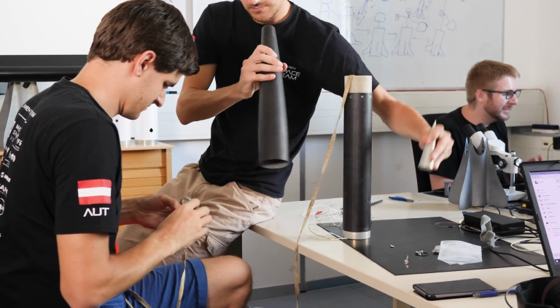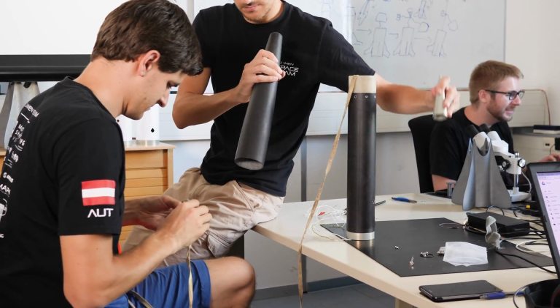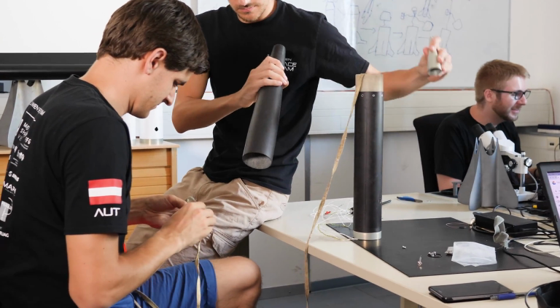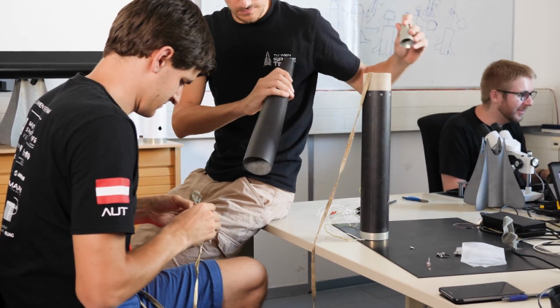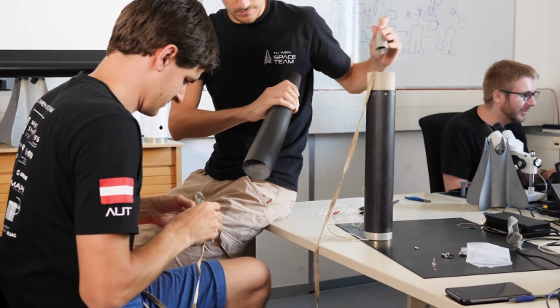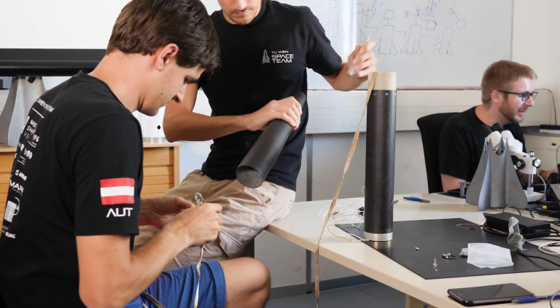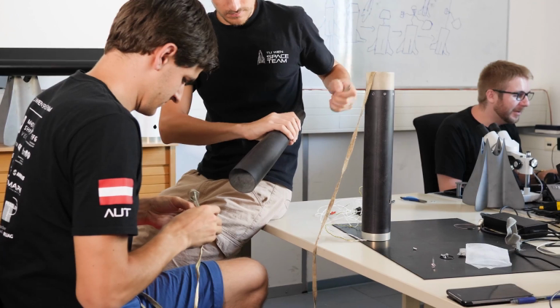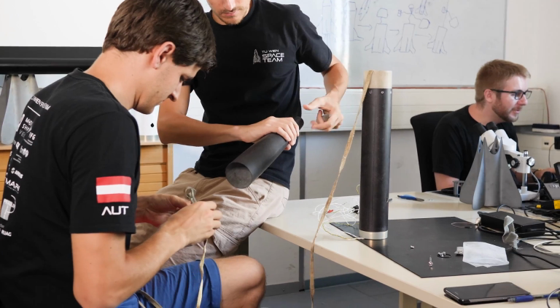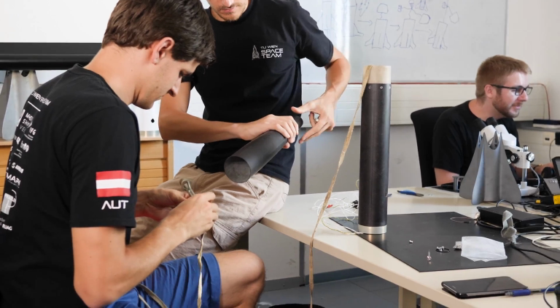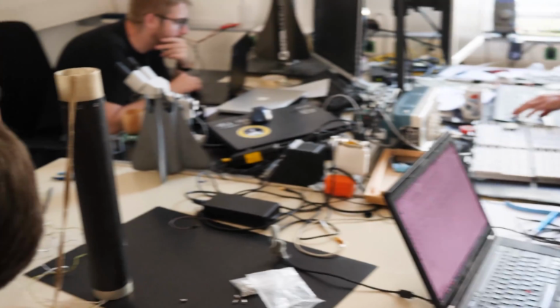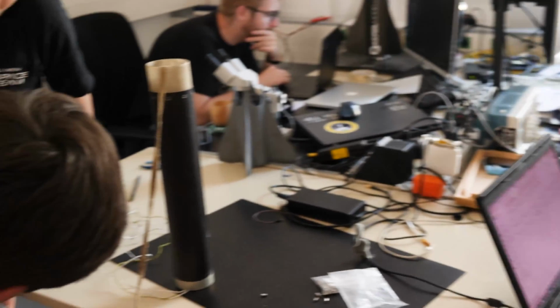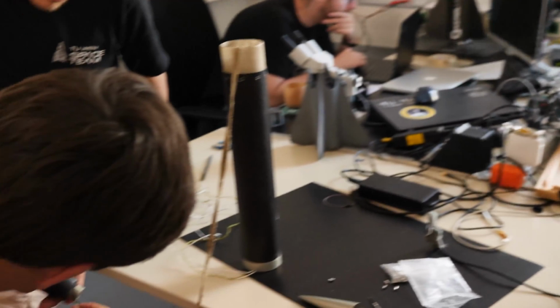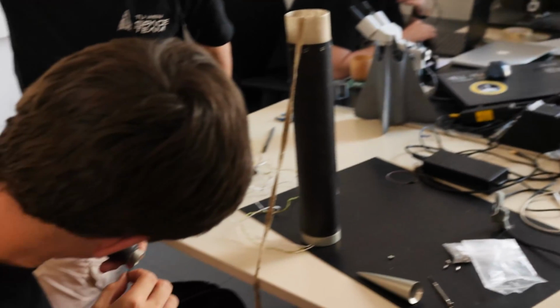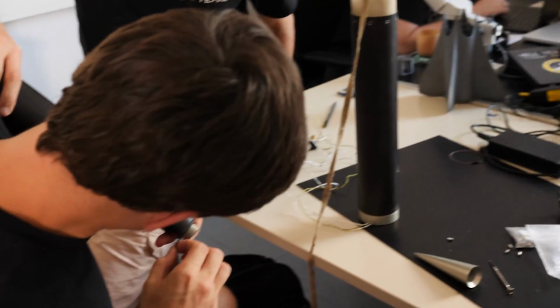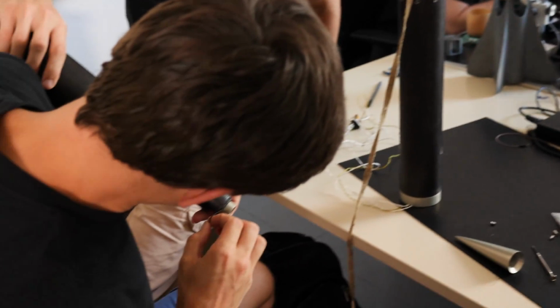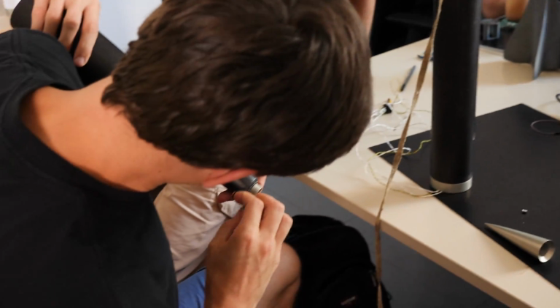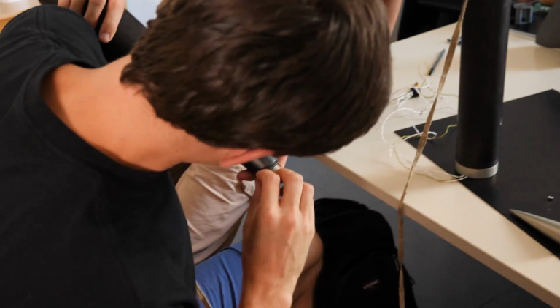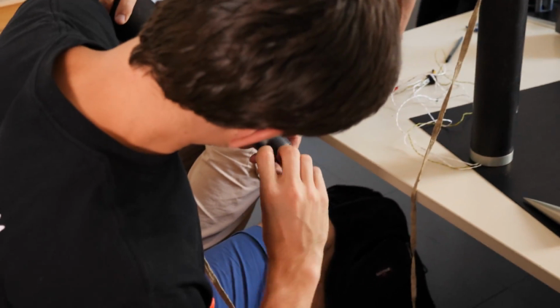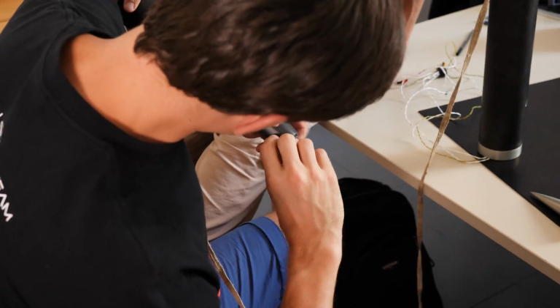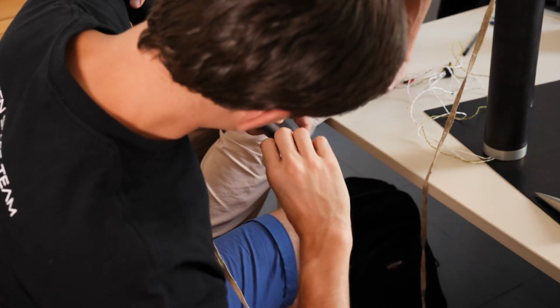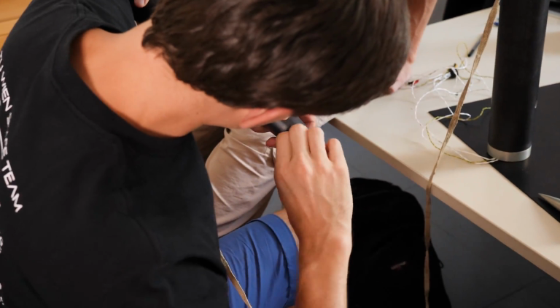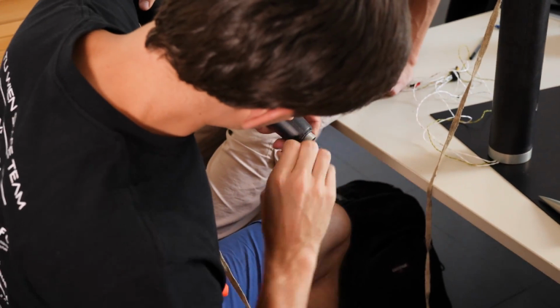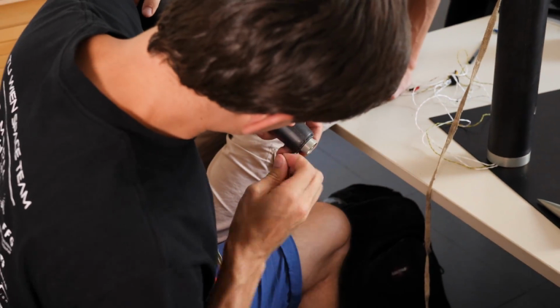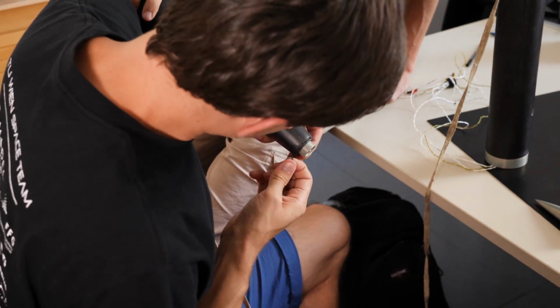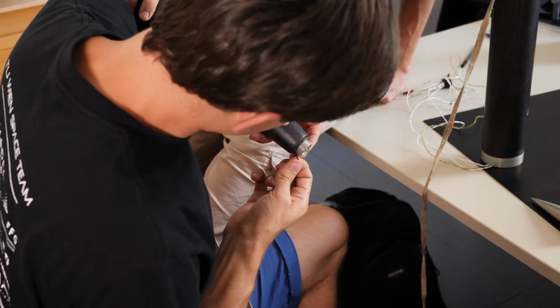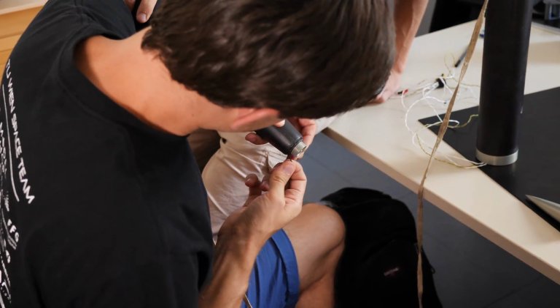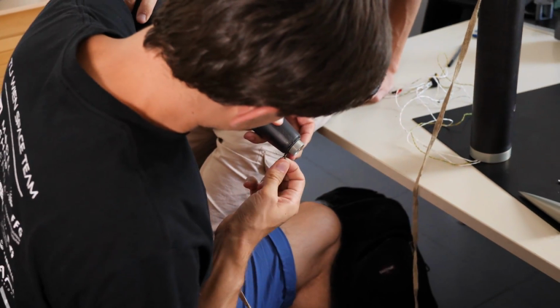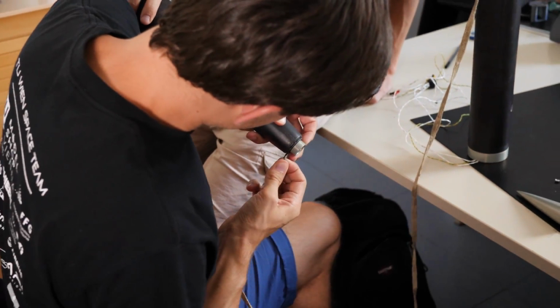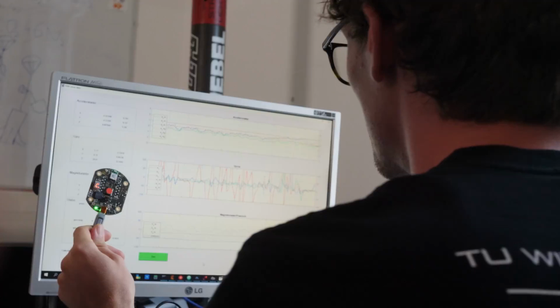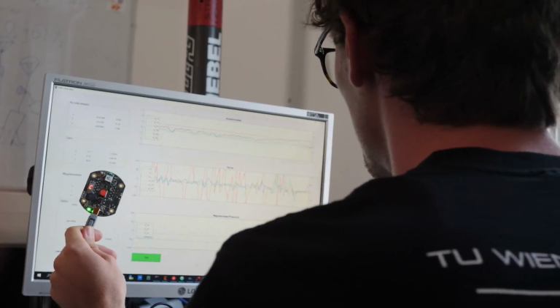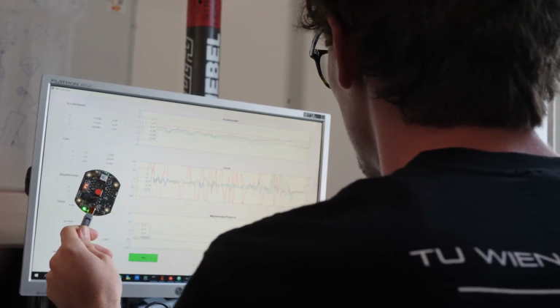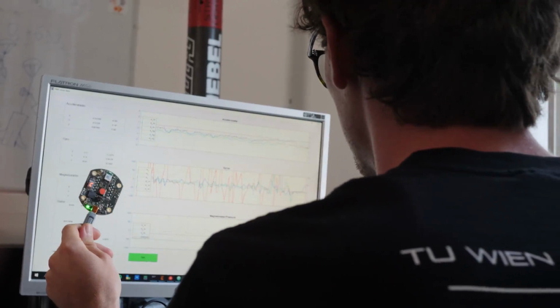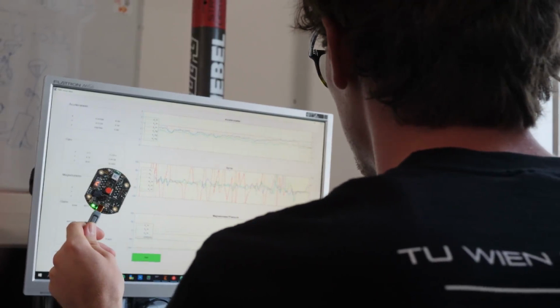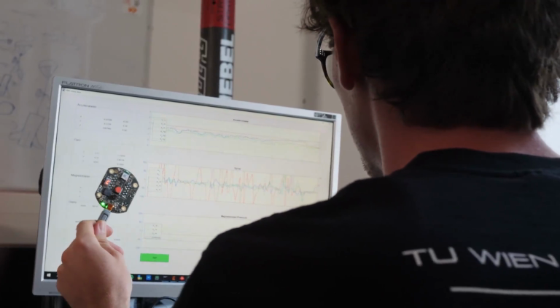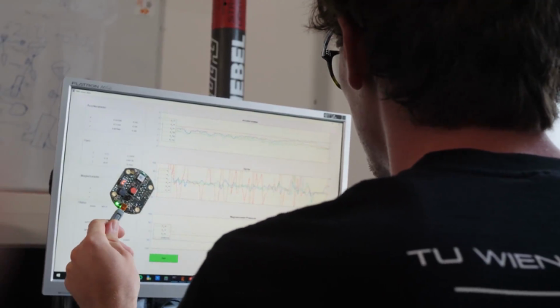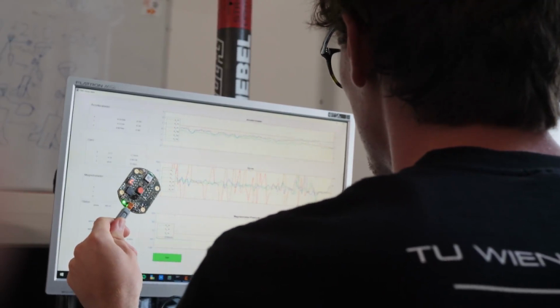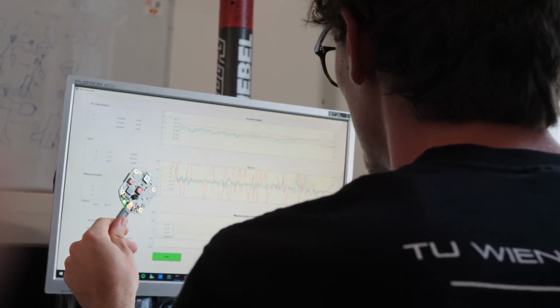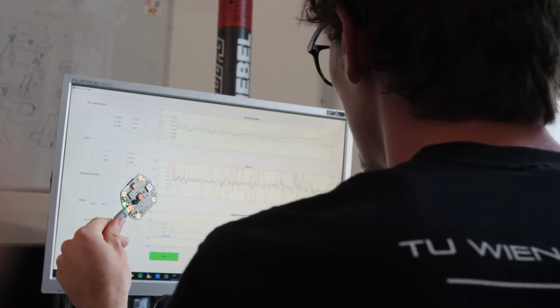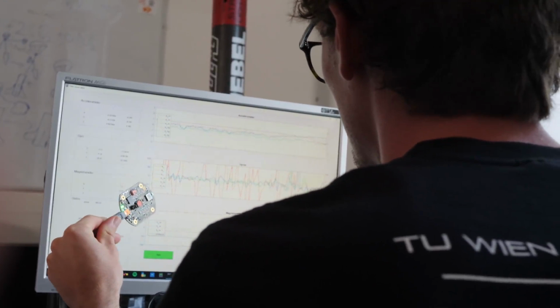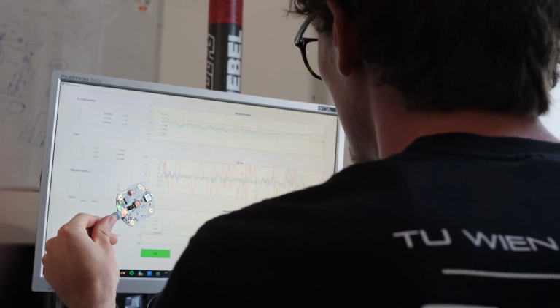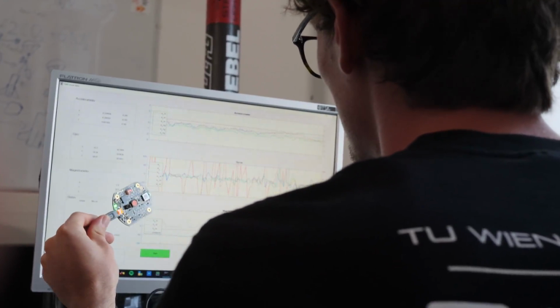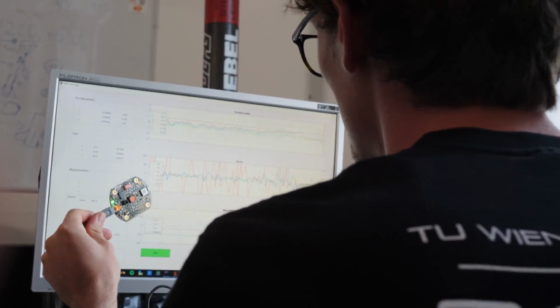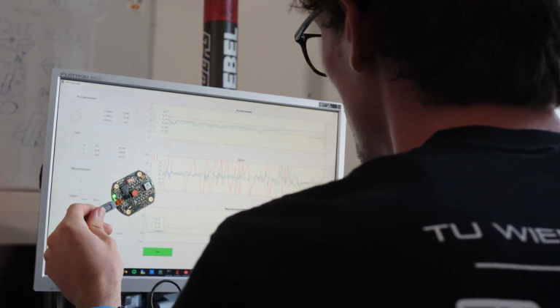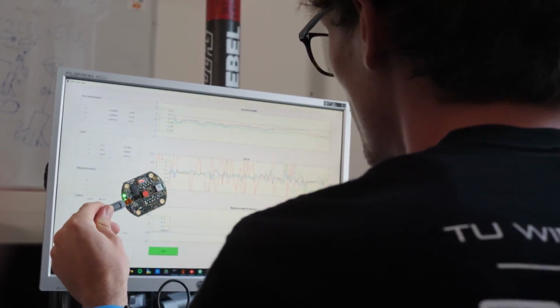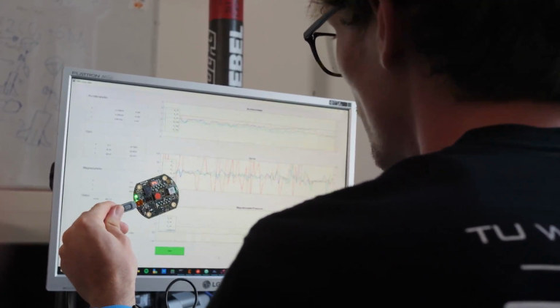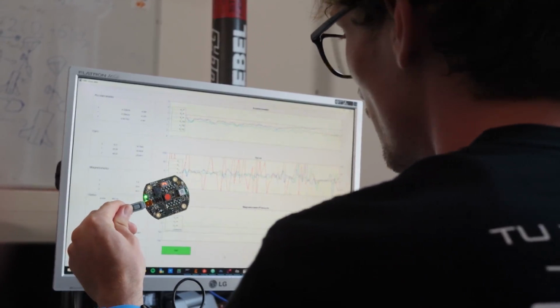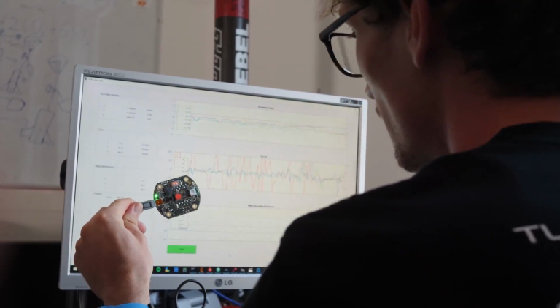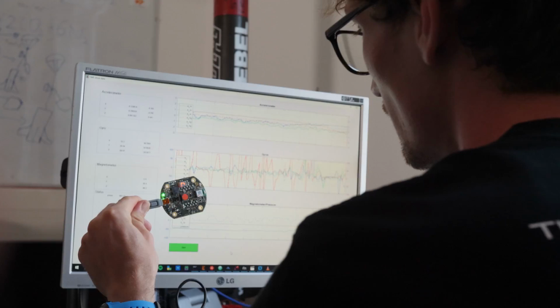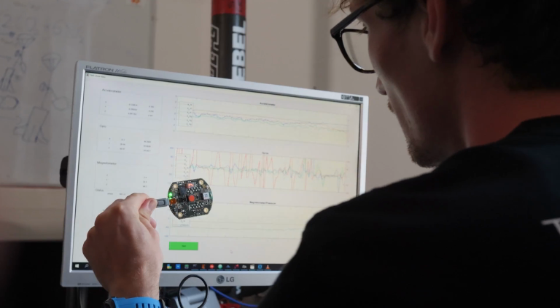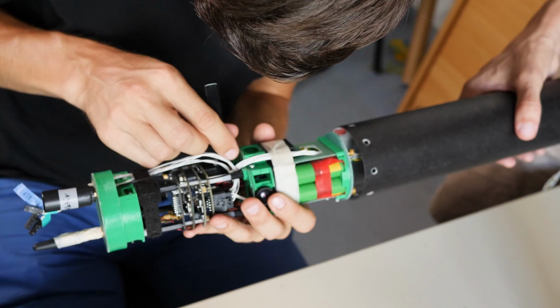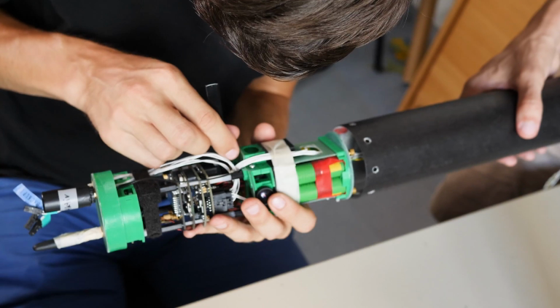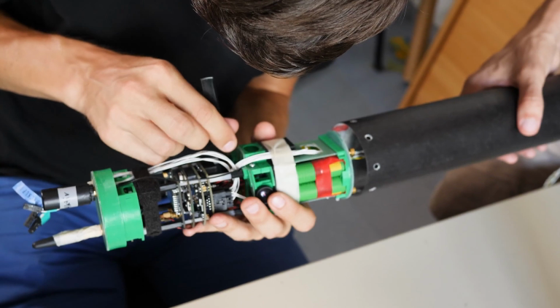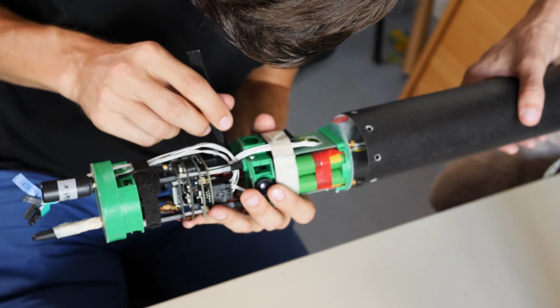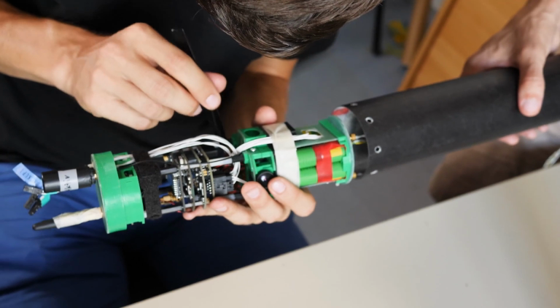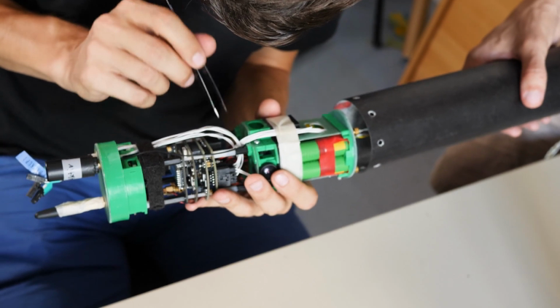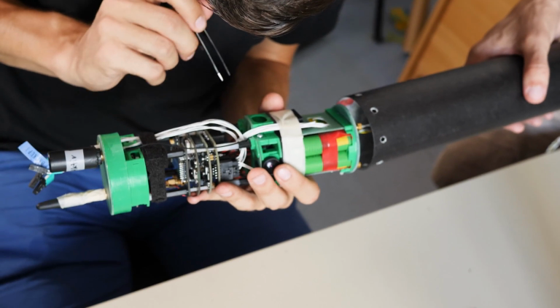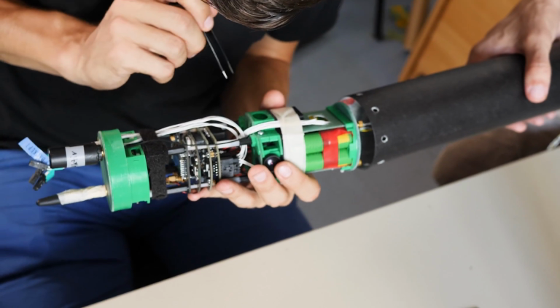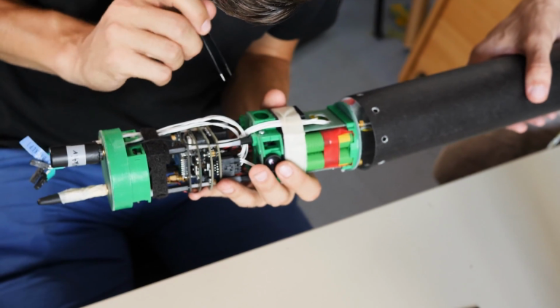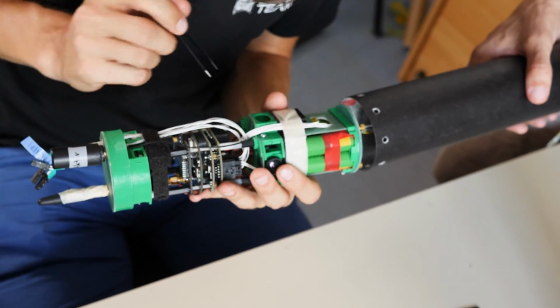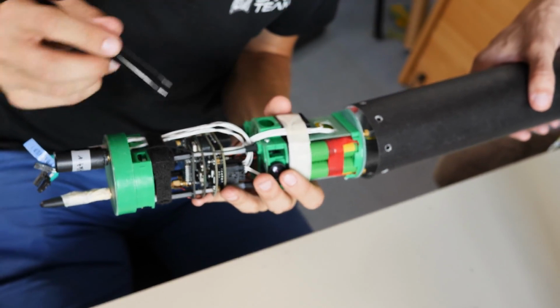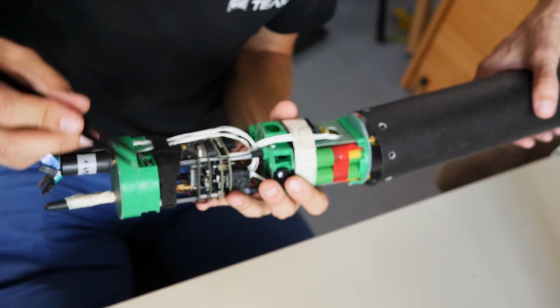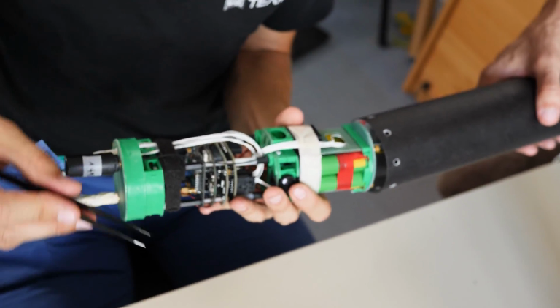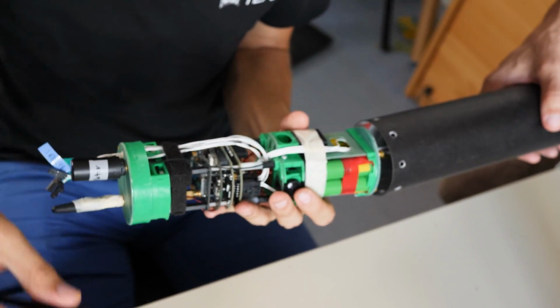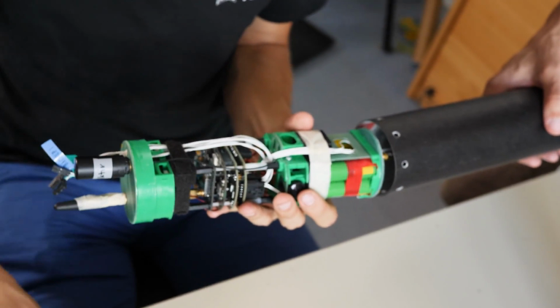For the upper stage, we use a timer to deploy the drogue because it is really difficult to detect the apogee at this high altitude.